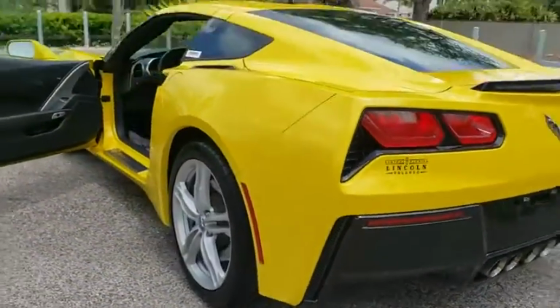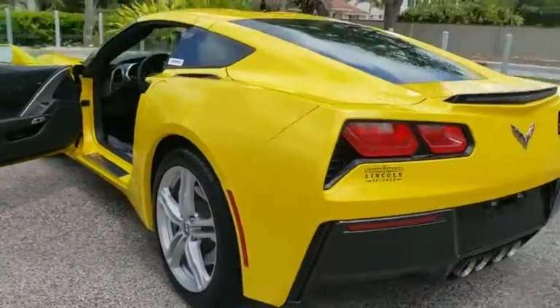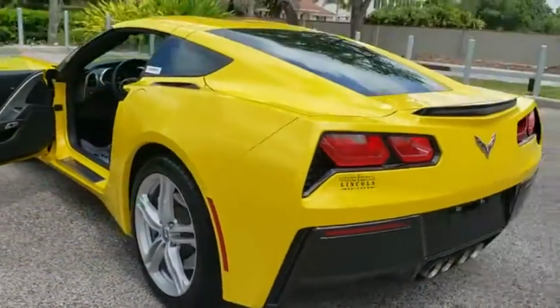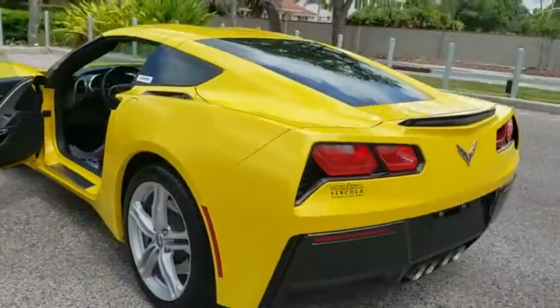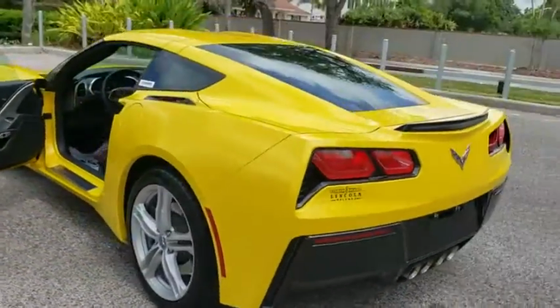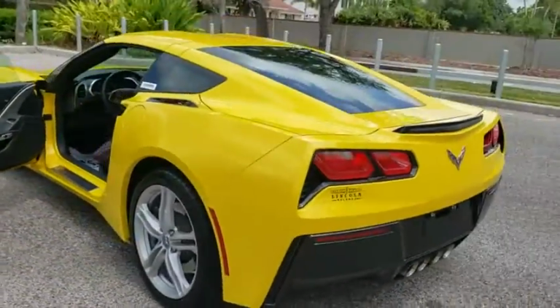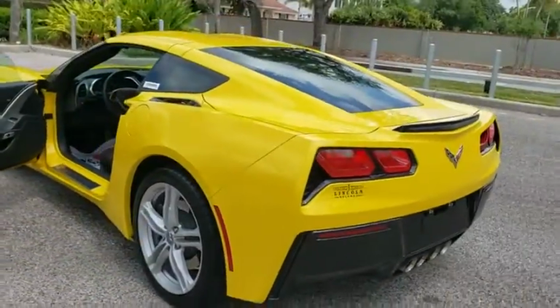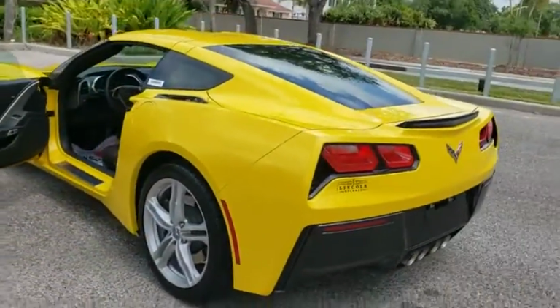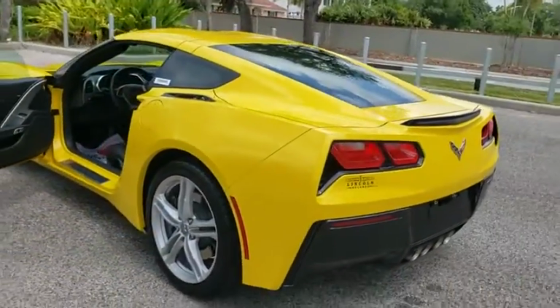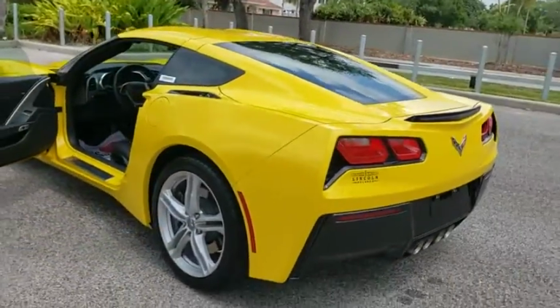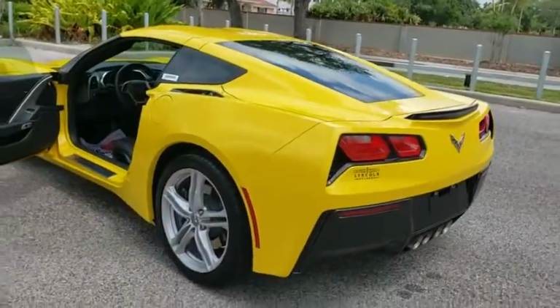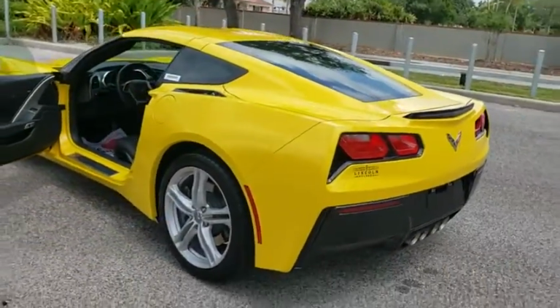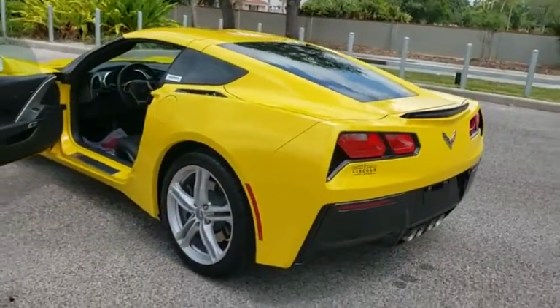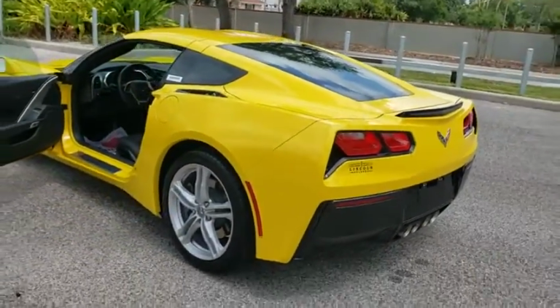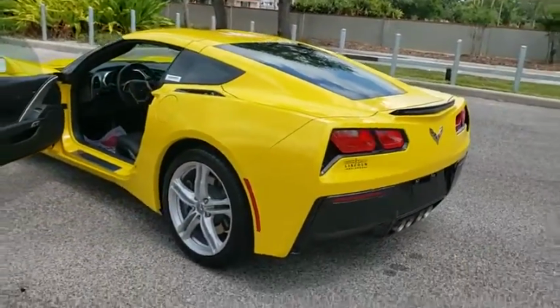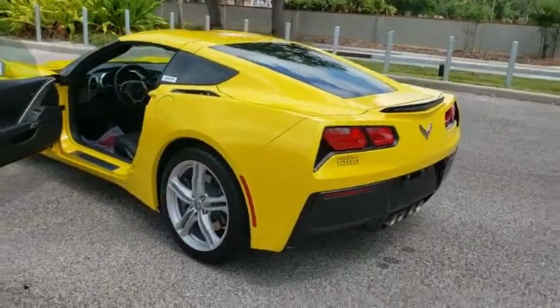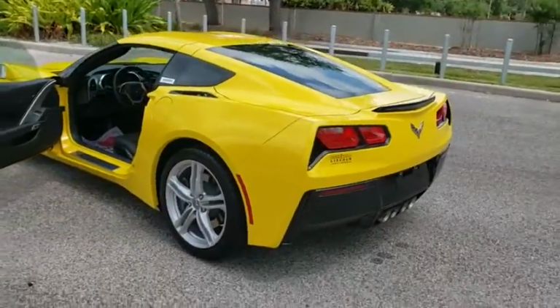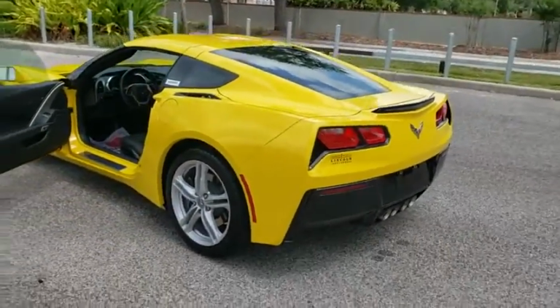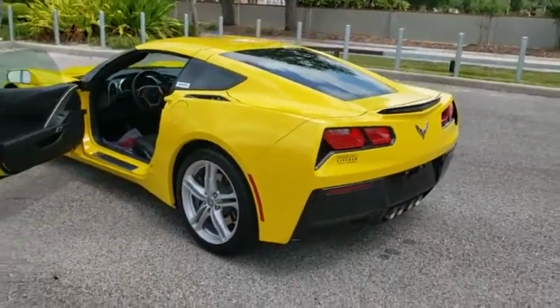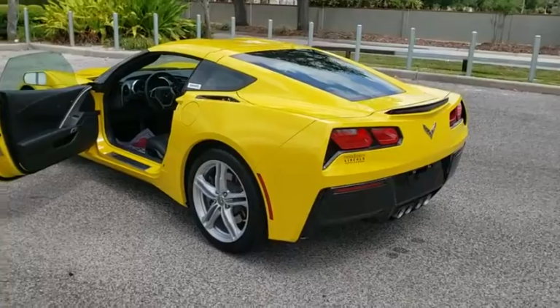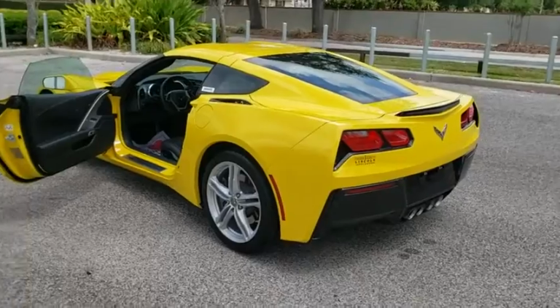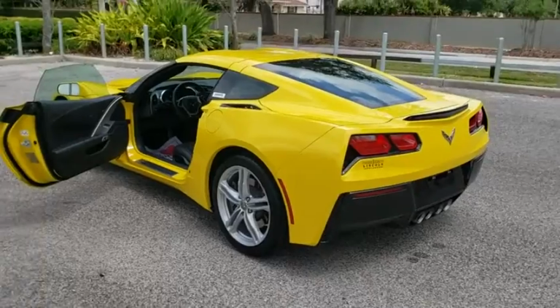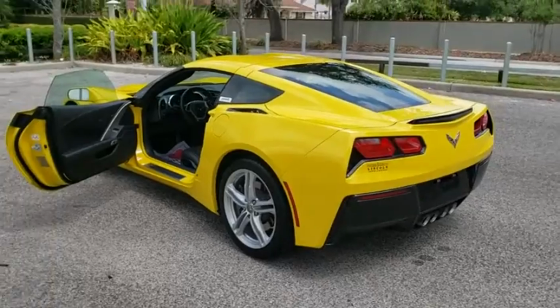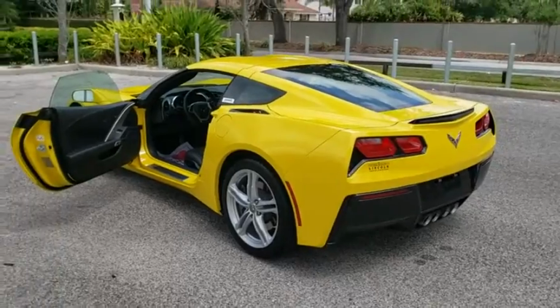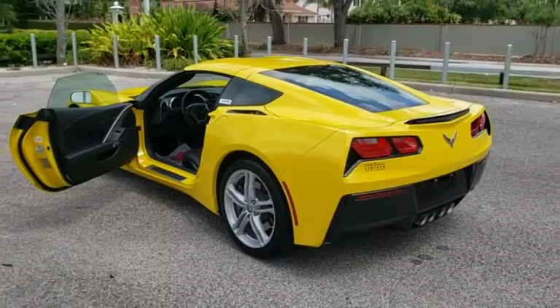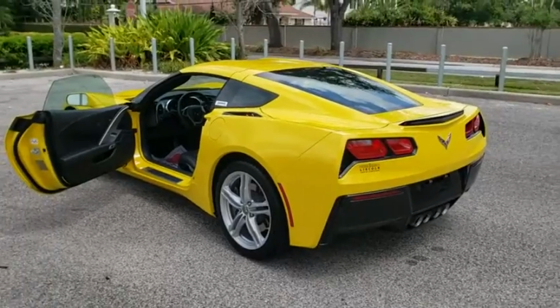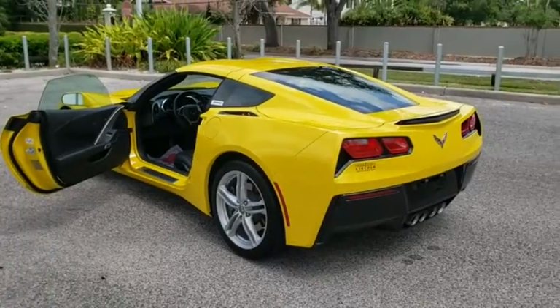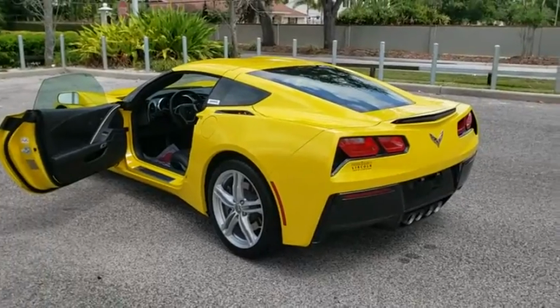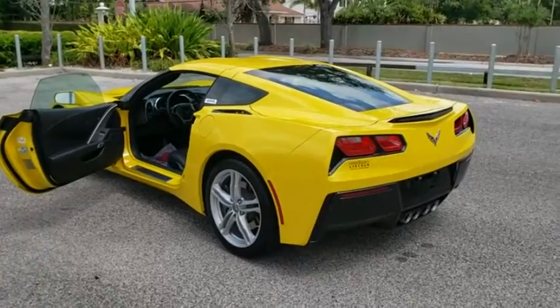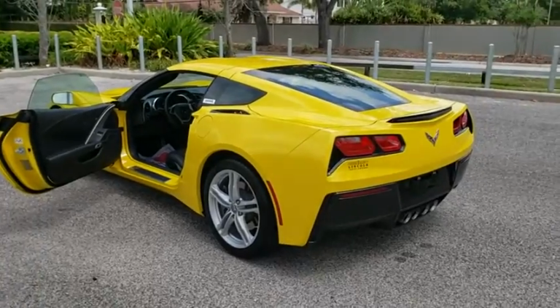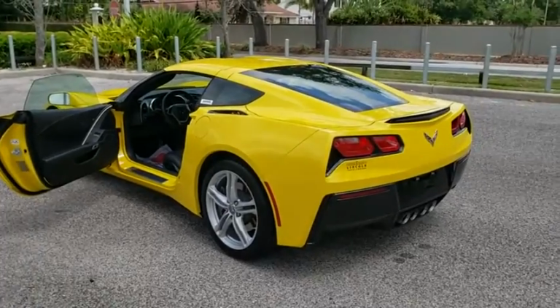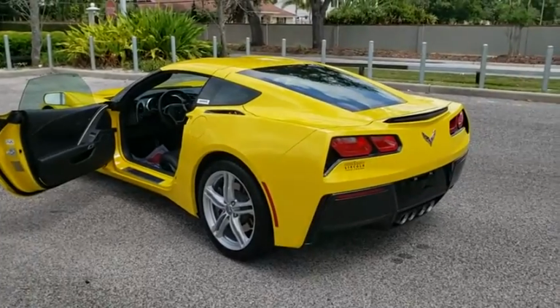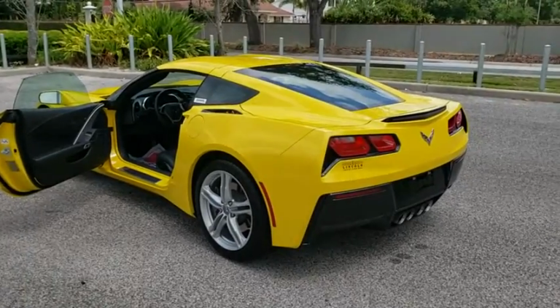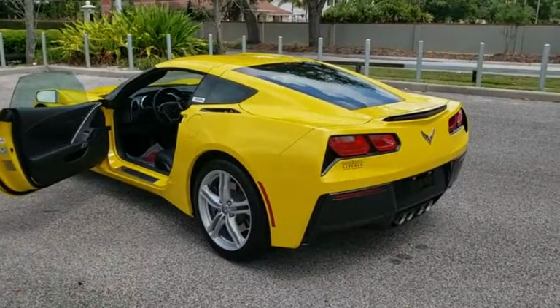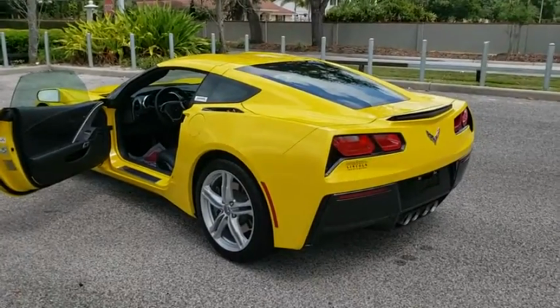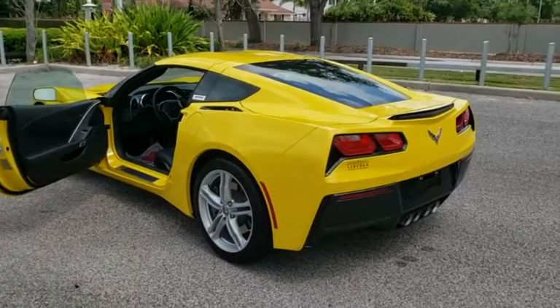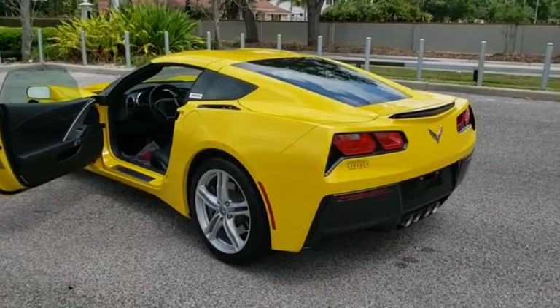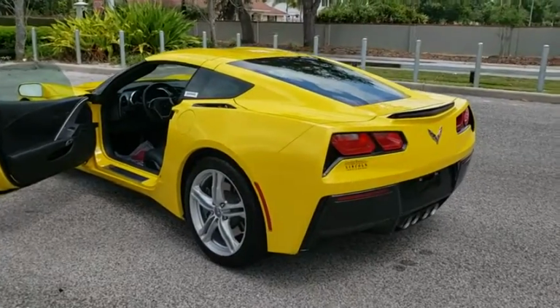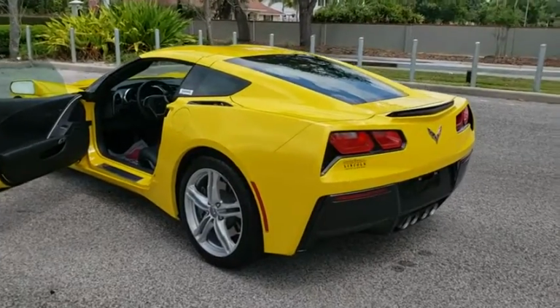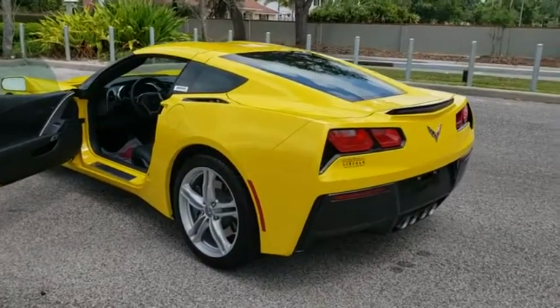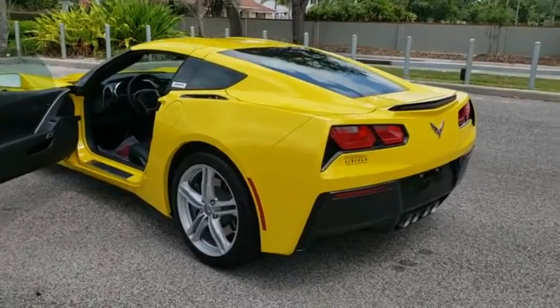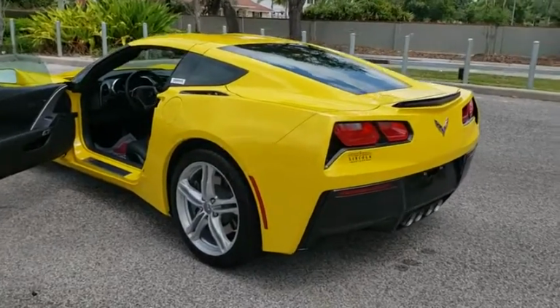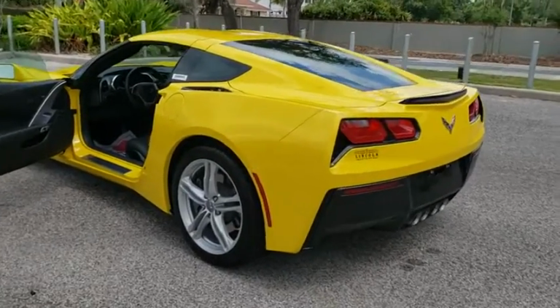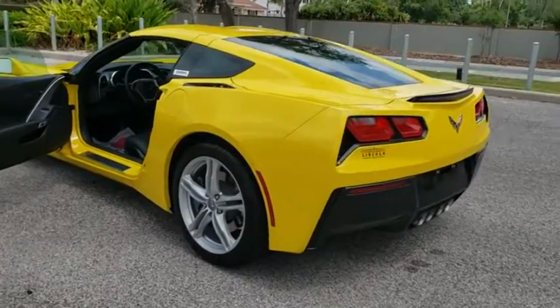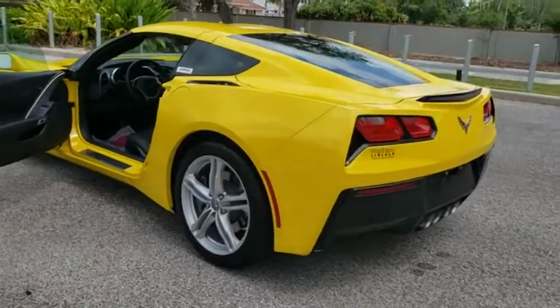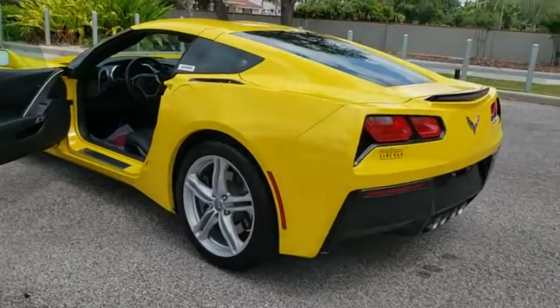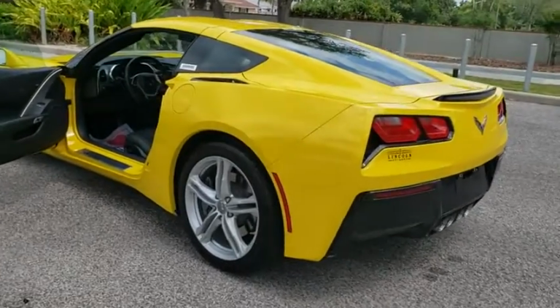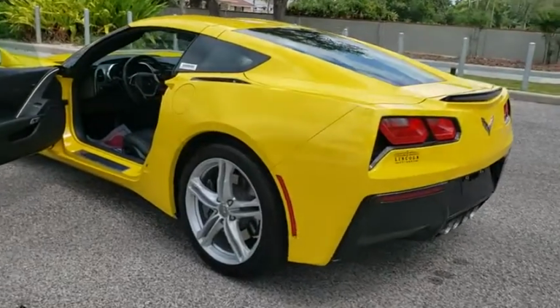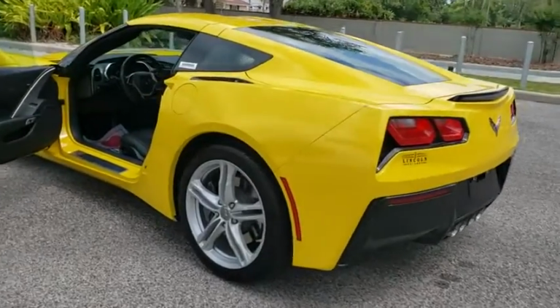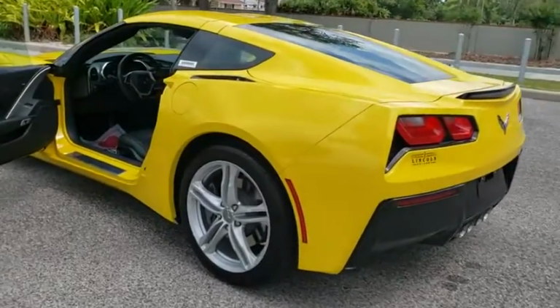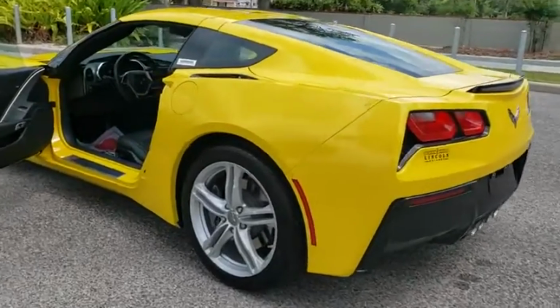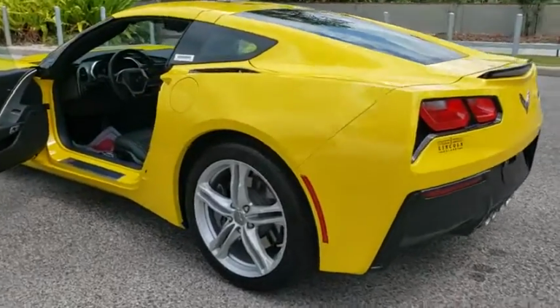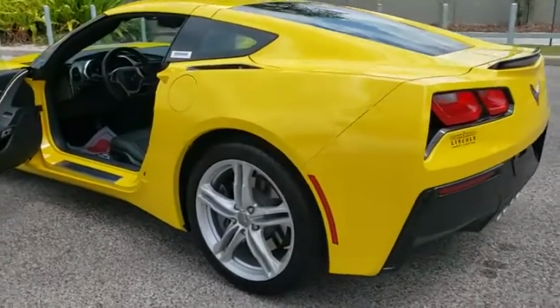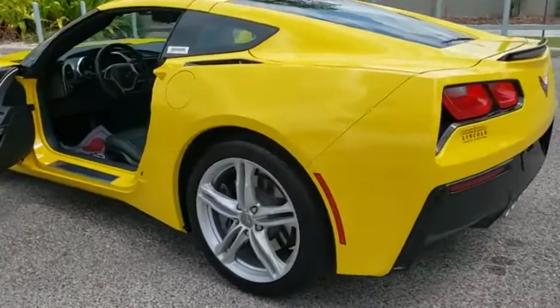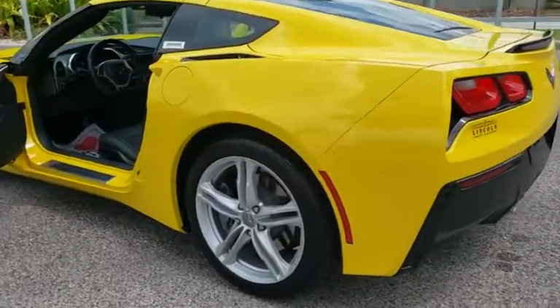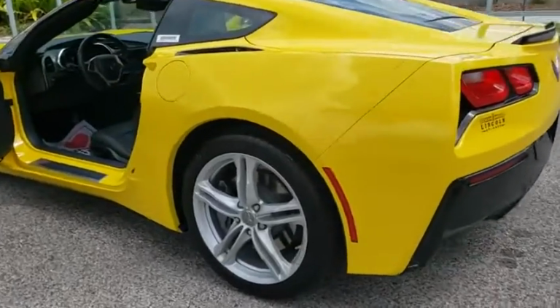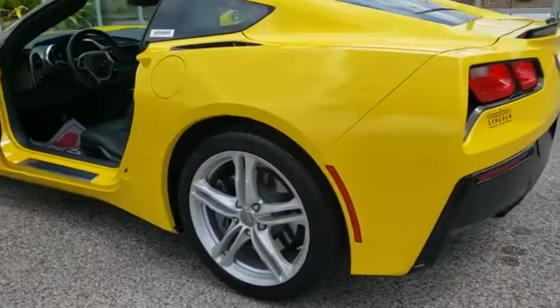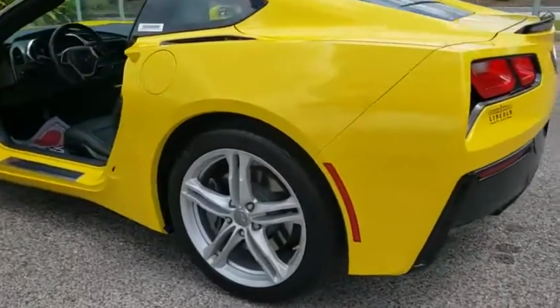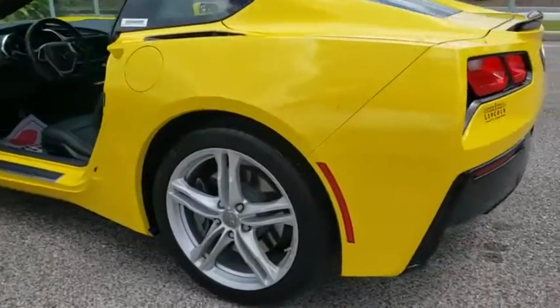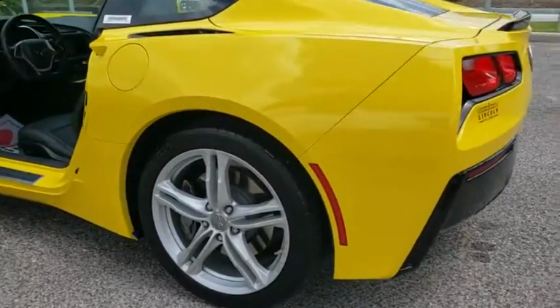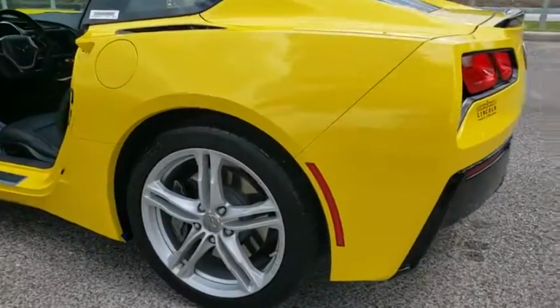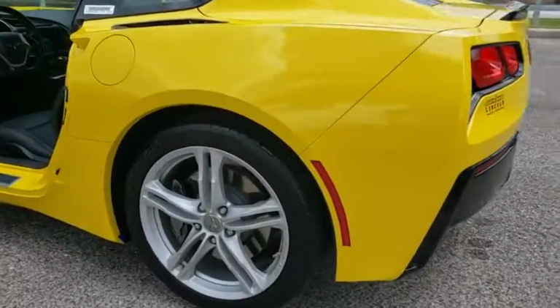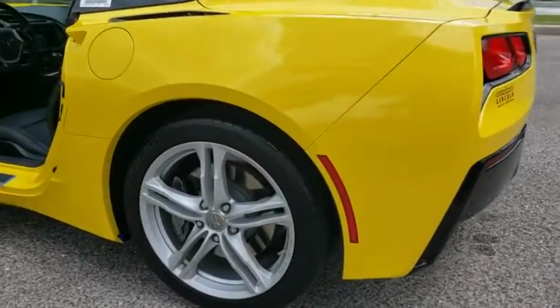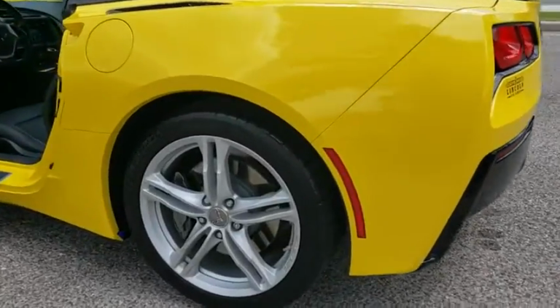Leather-wrapped steering wheel, power steering, adjustable steering wheel, aluminum wheels, four-wheel disc brakes.